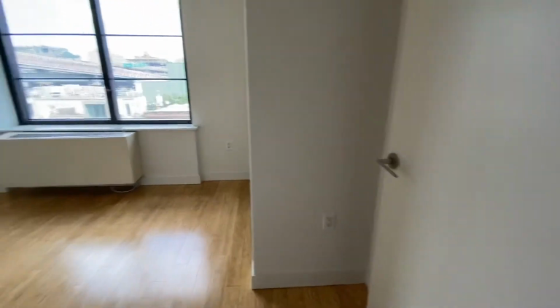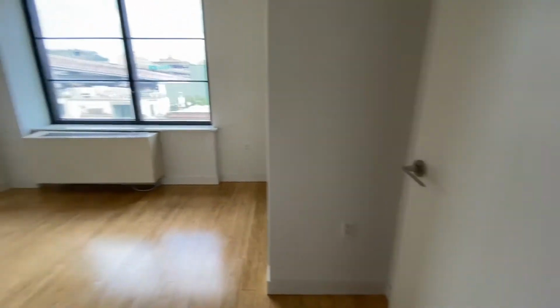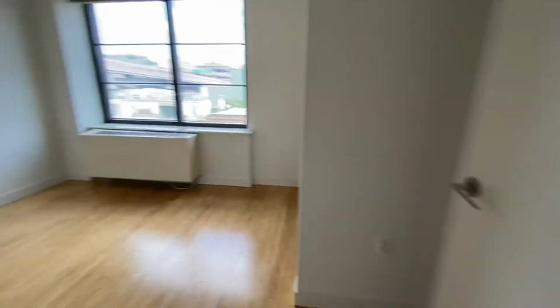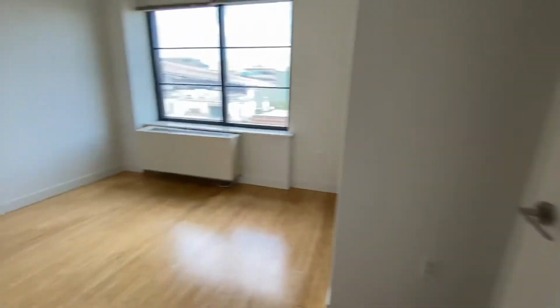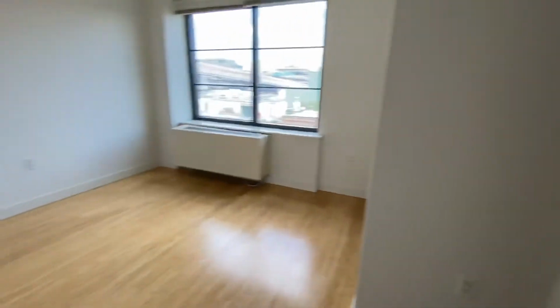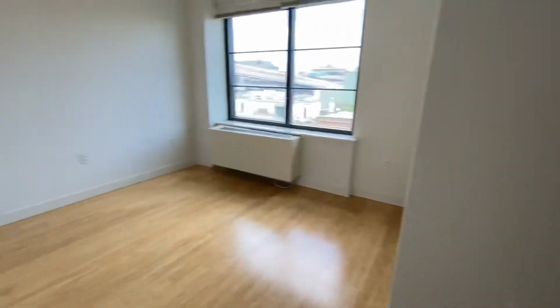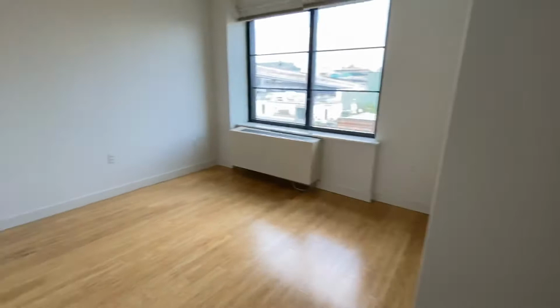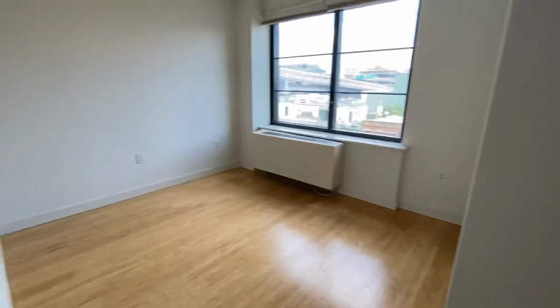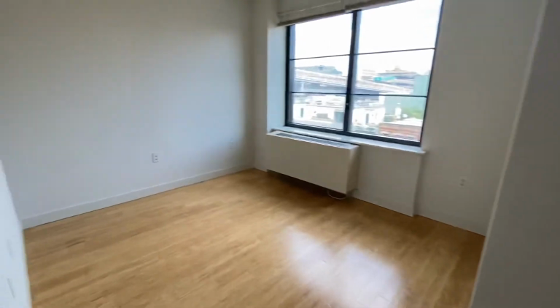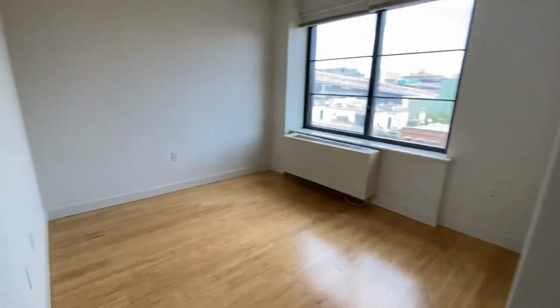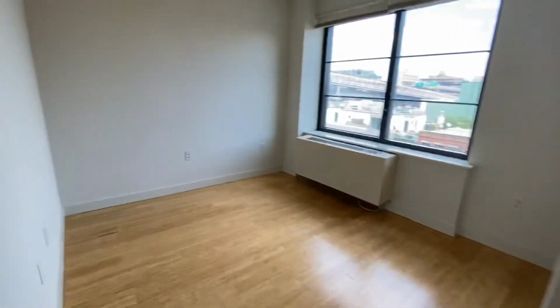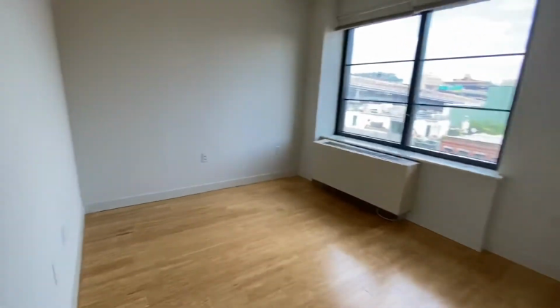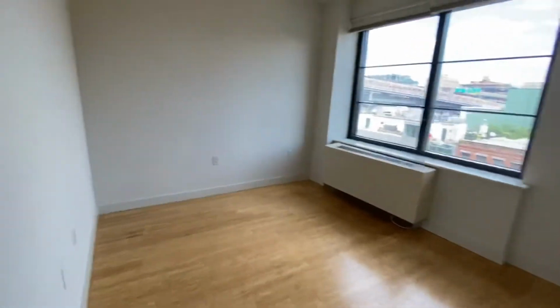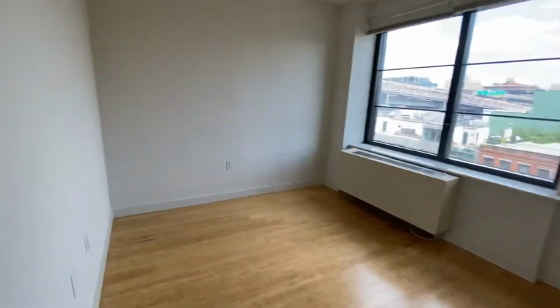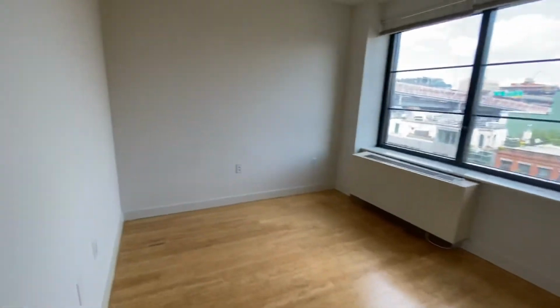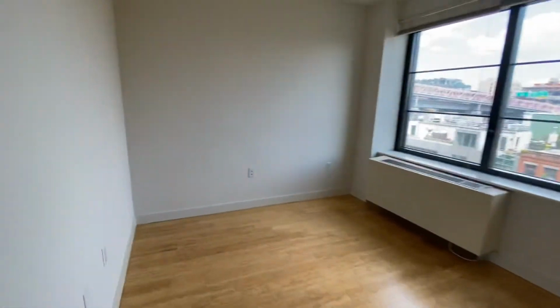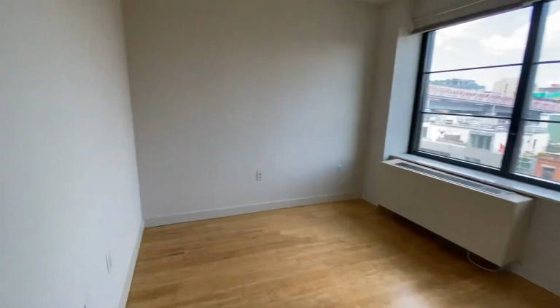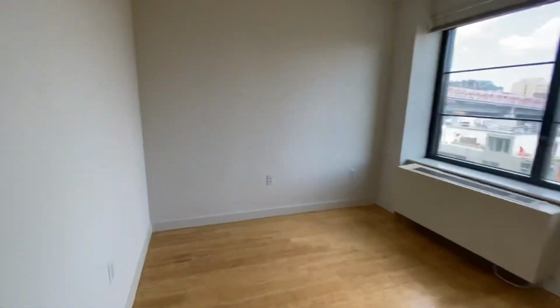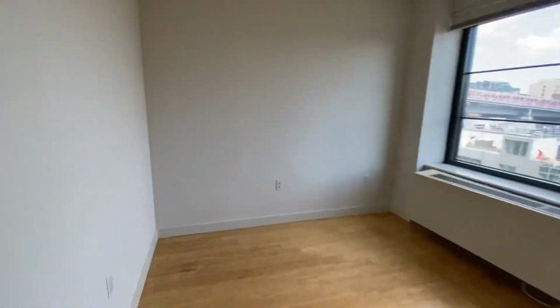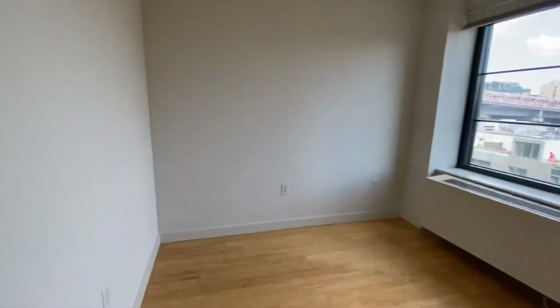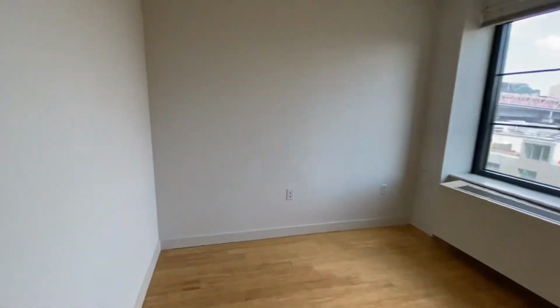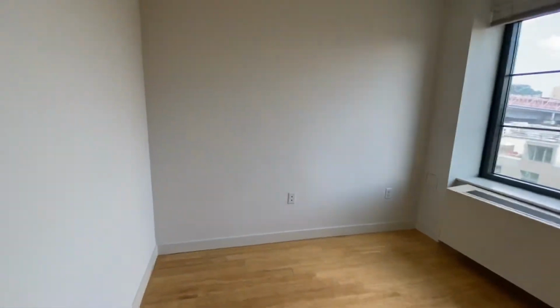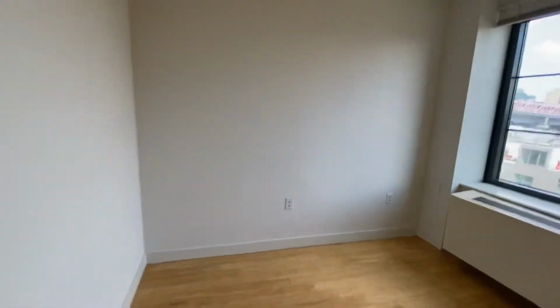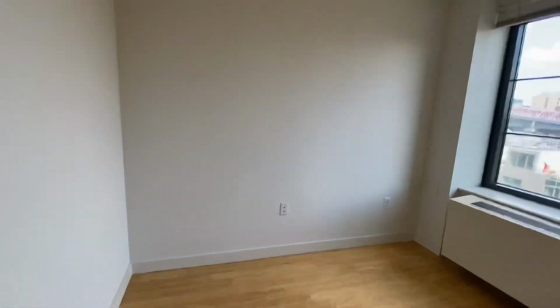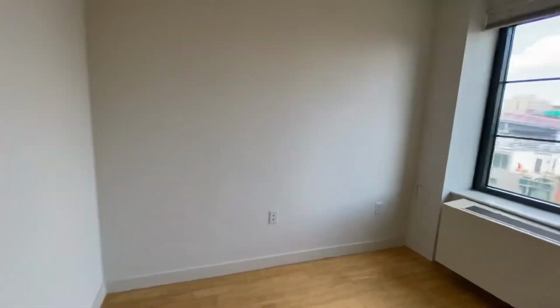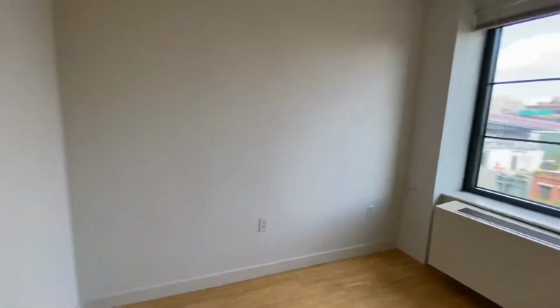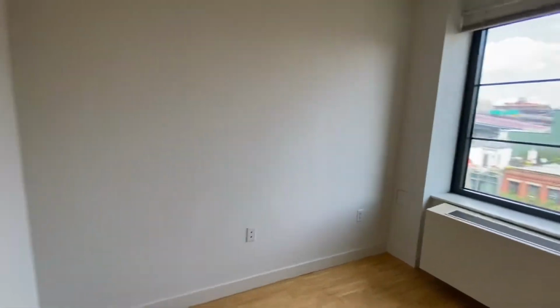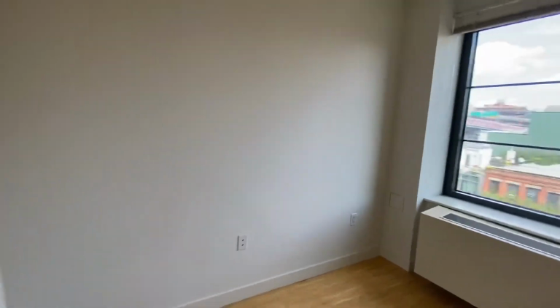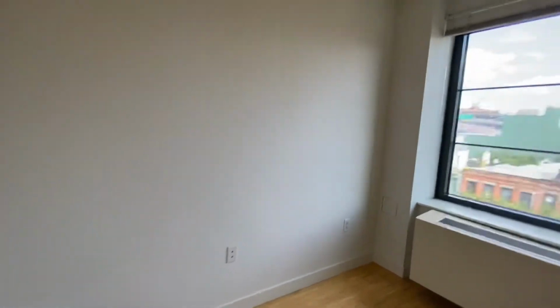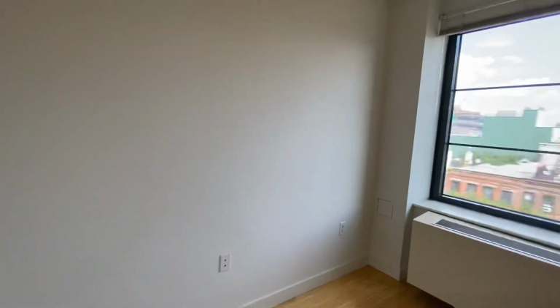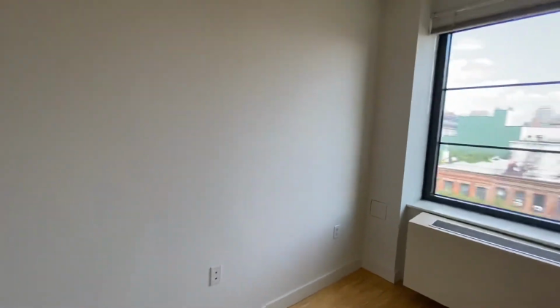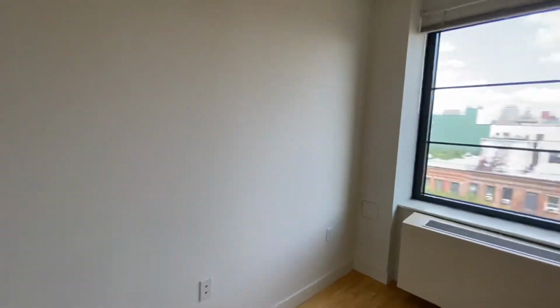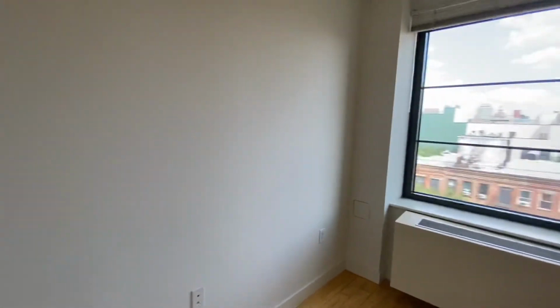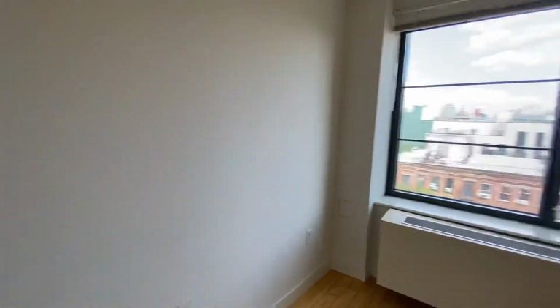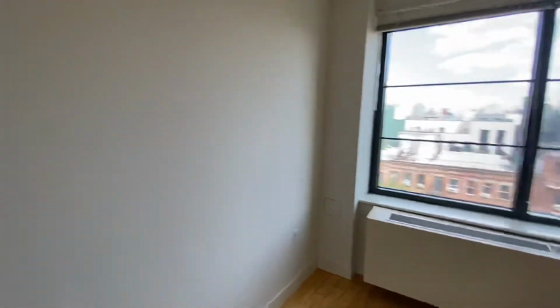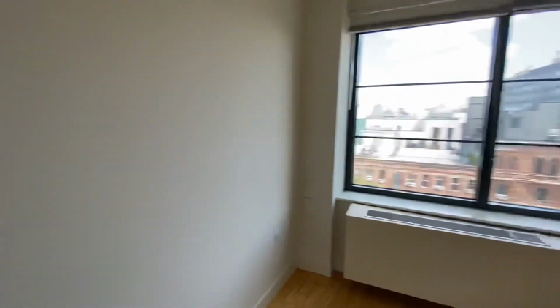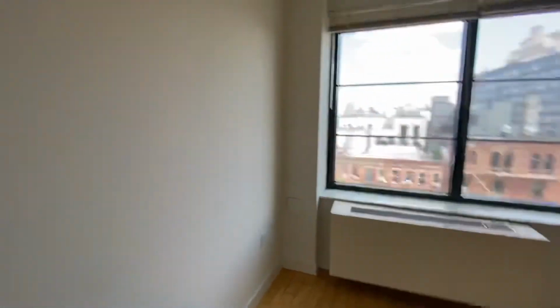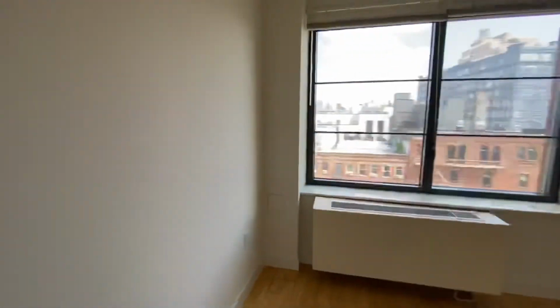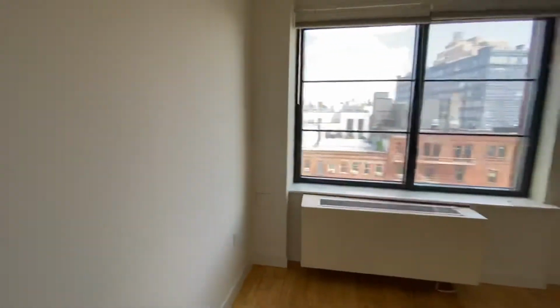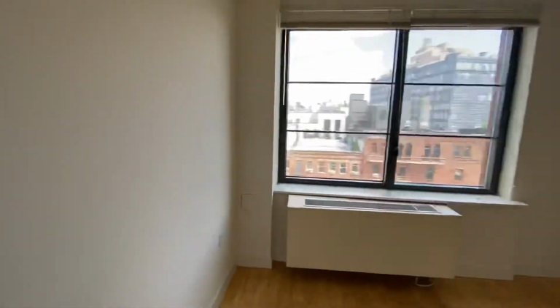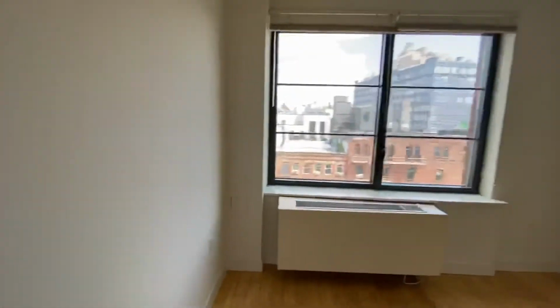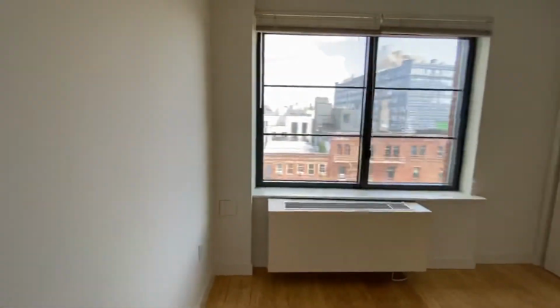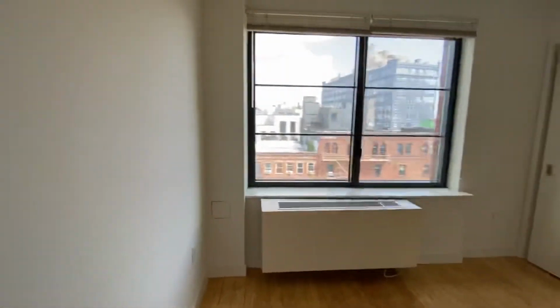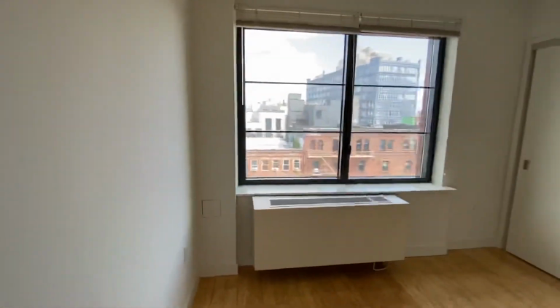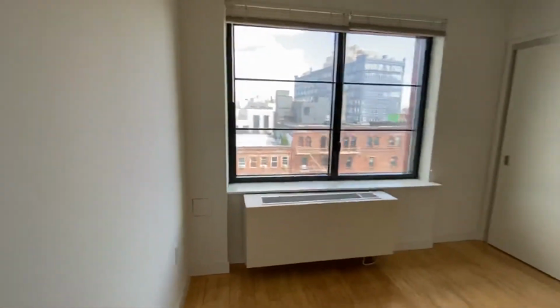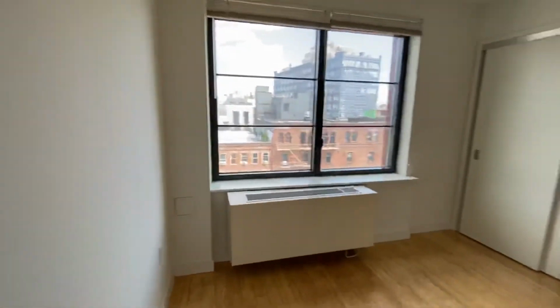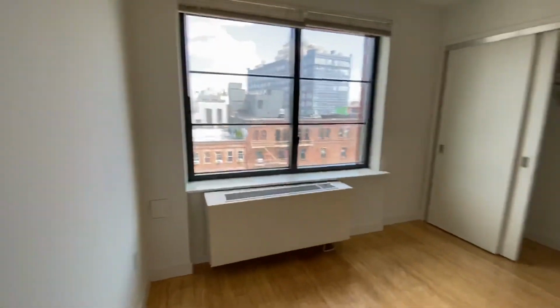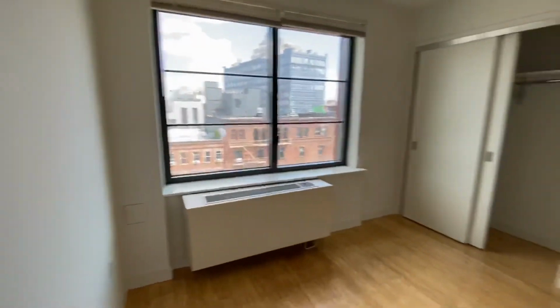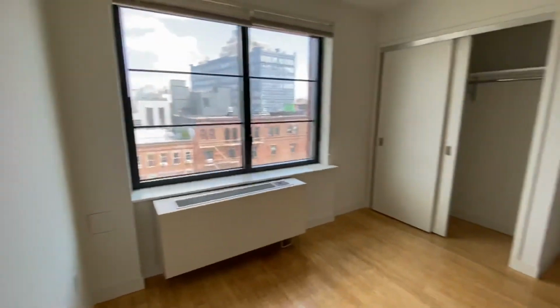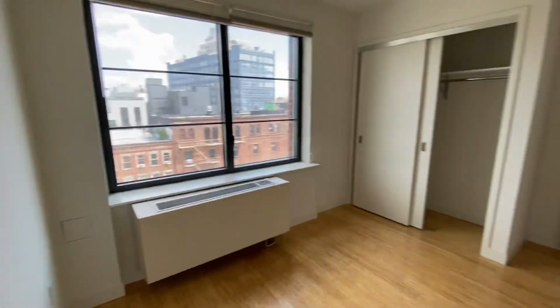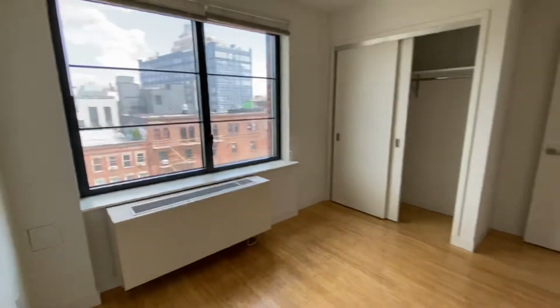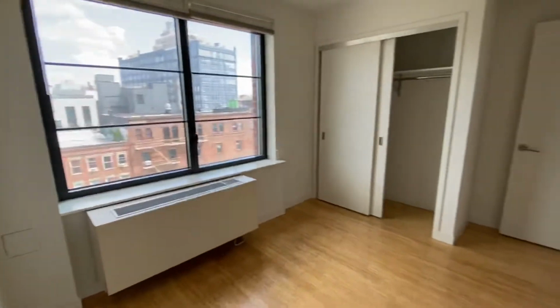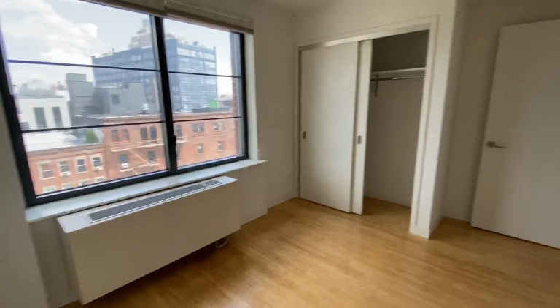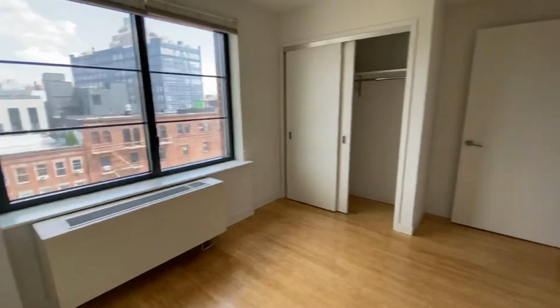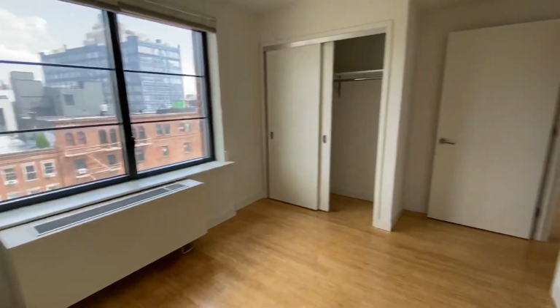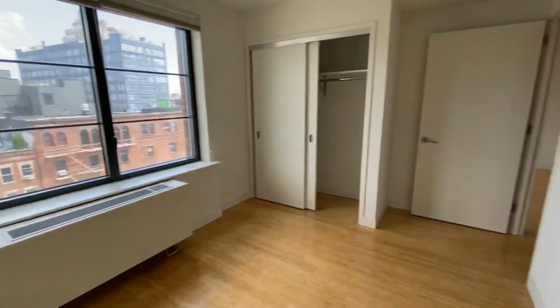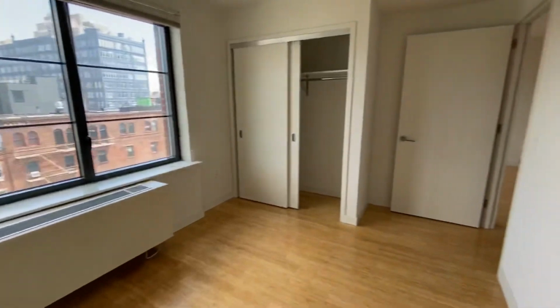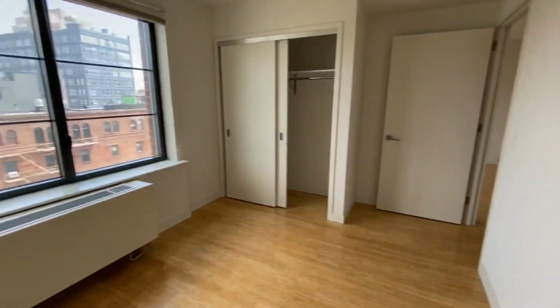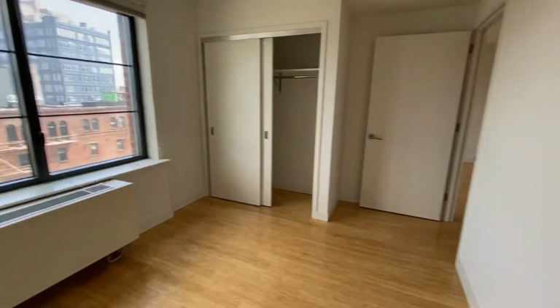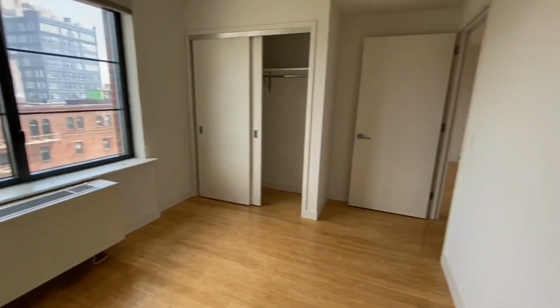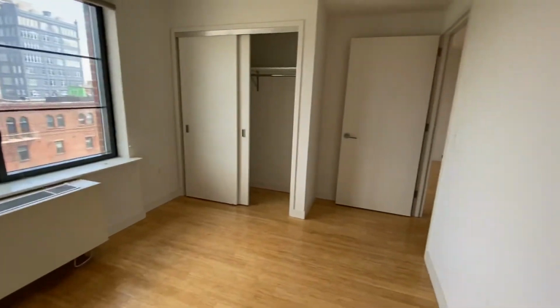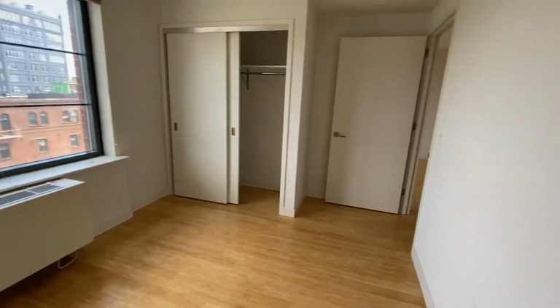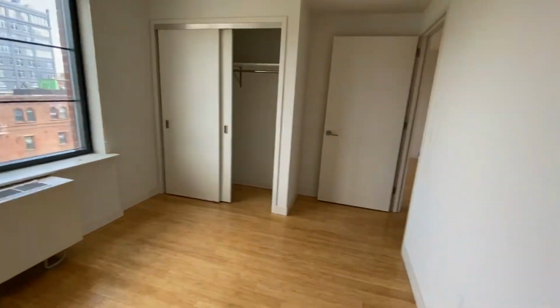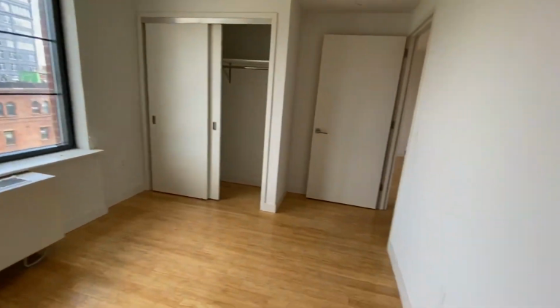Bedroom continues with the big windows. Double door closet.